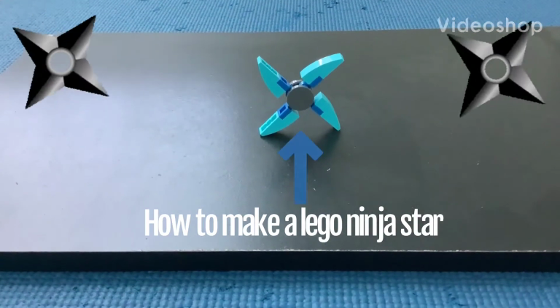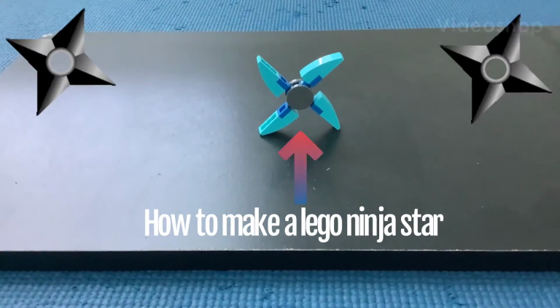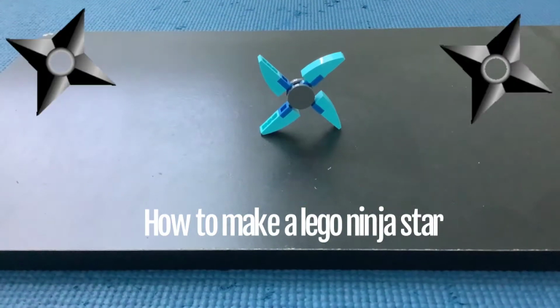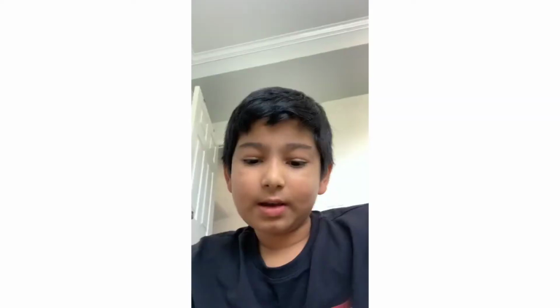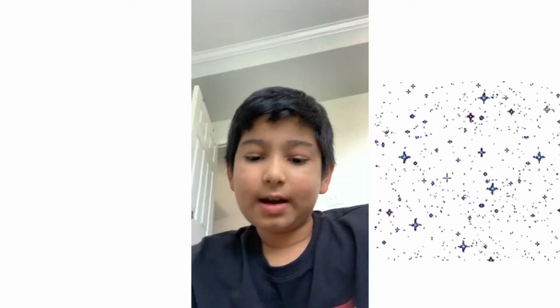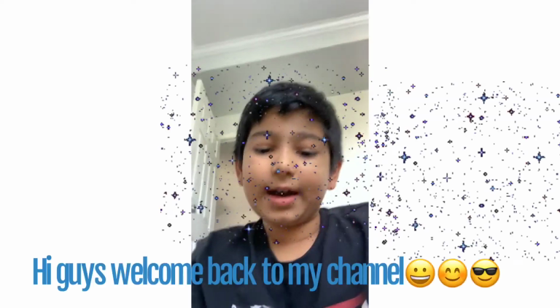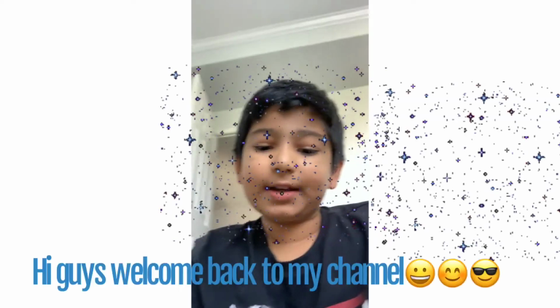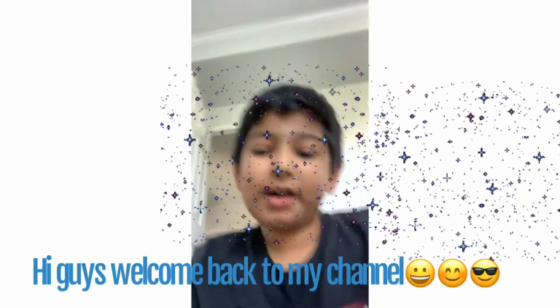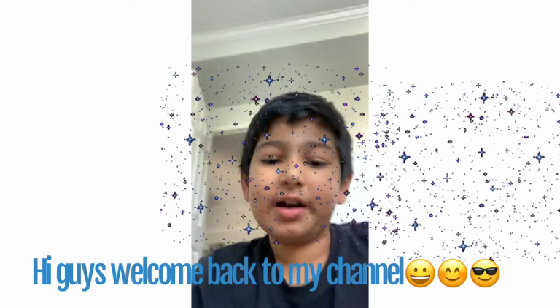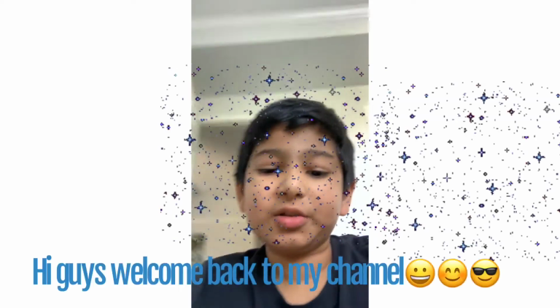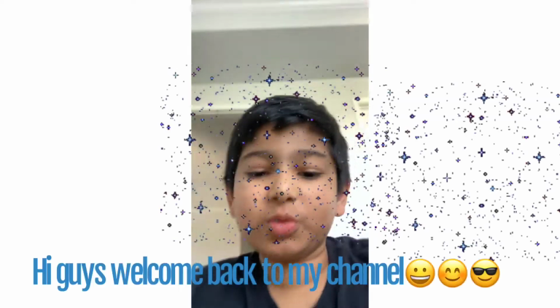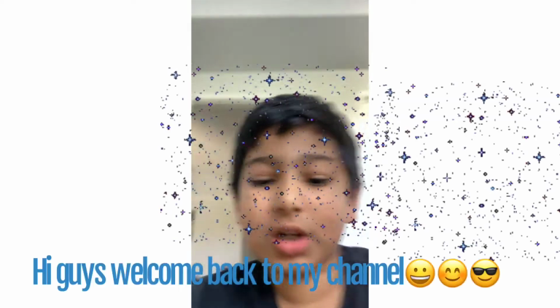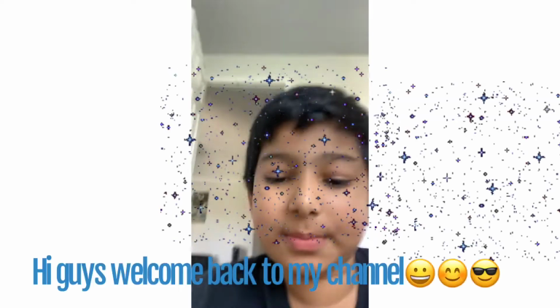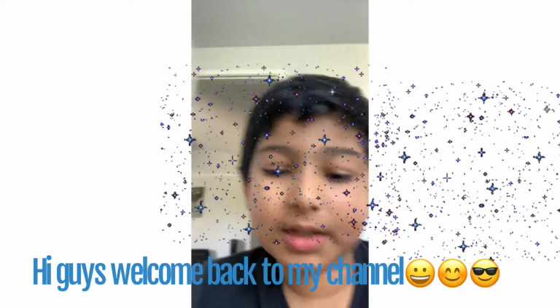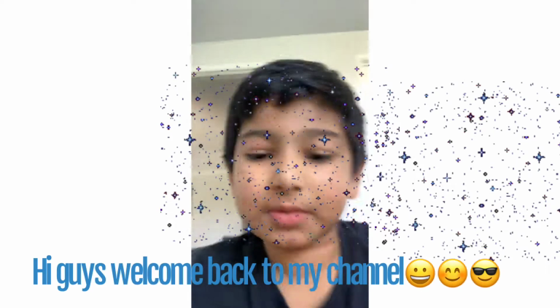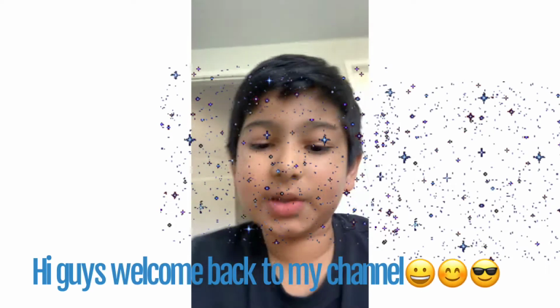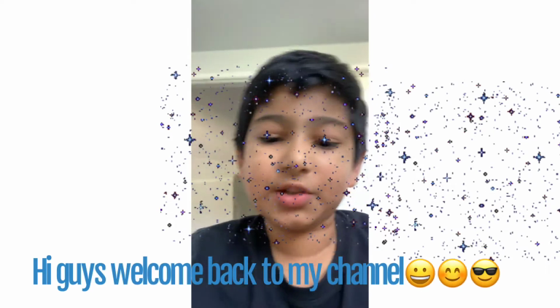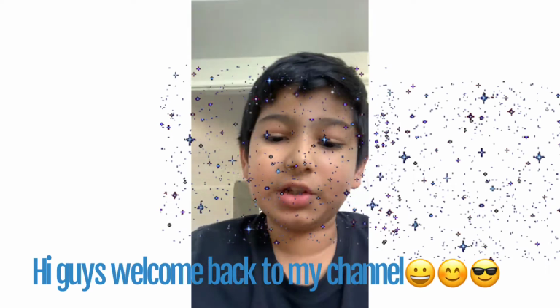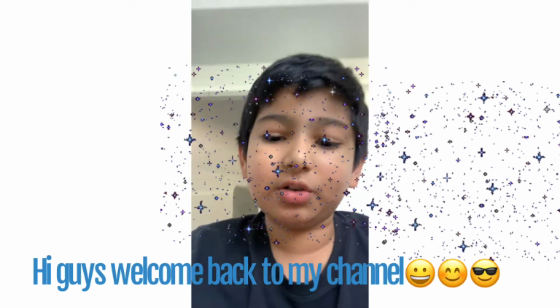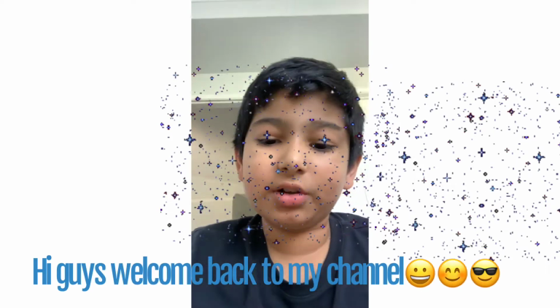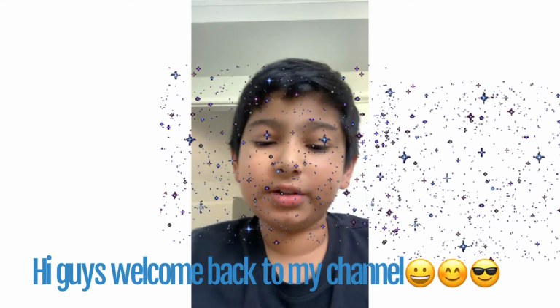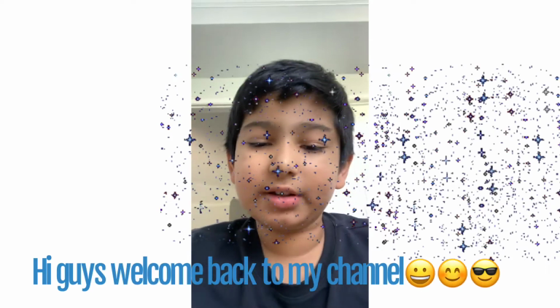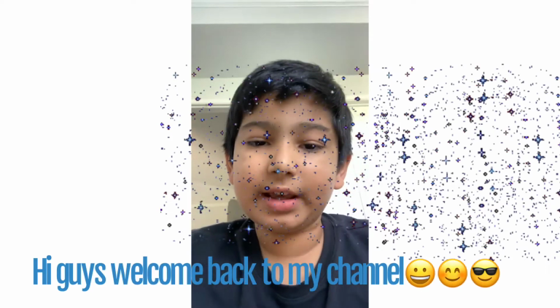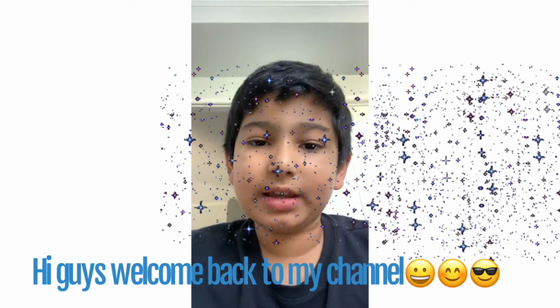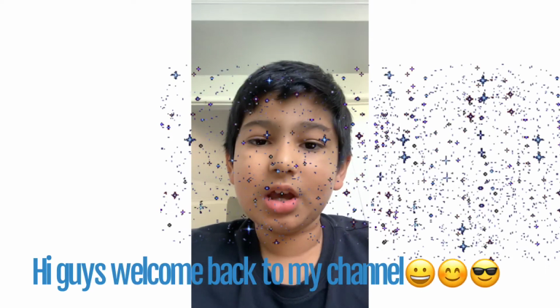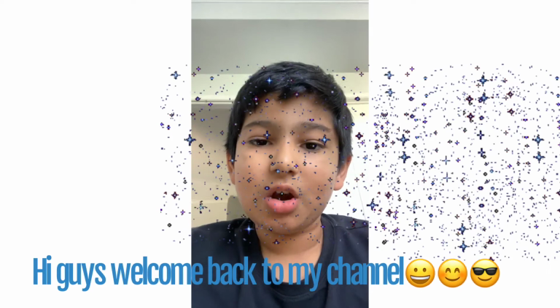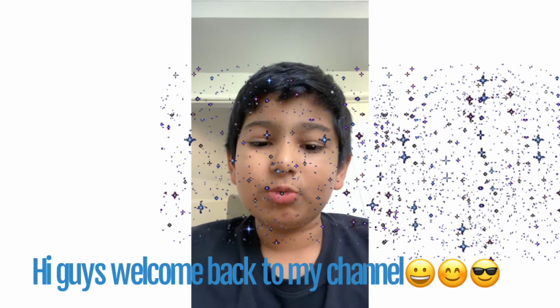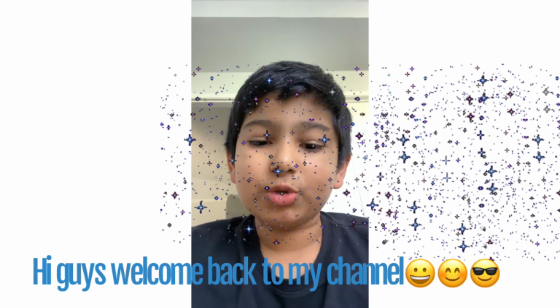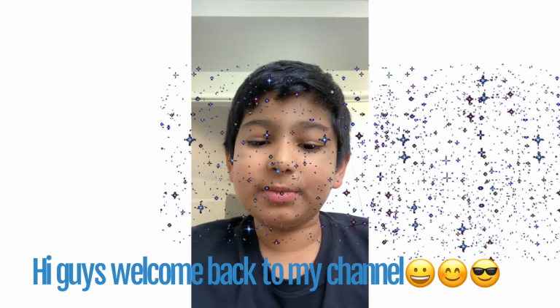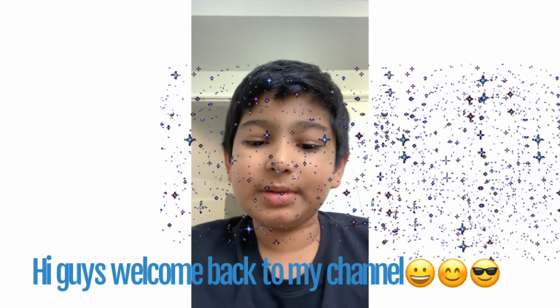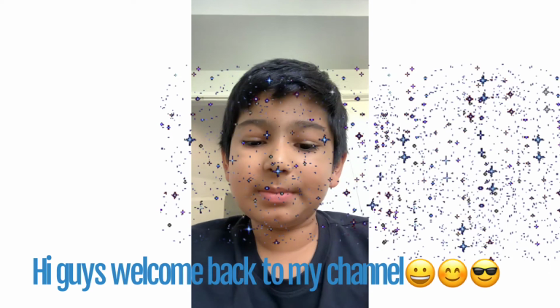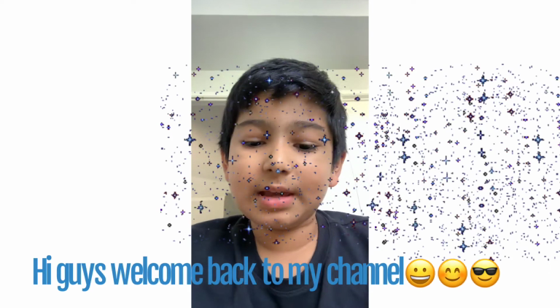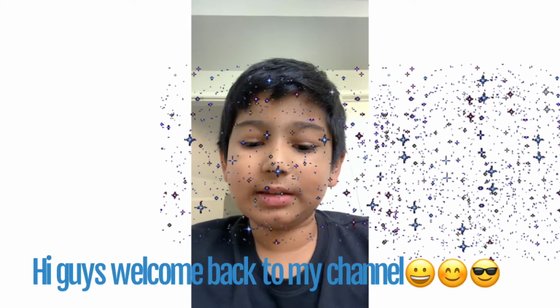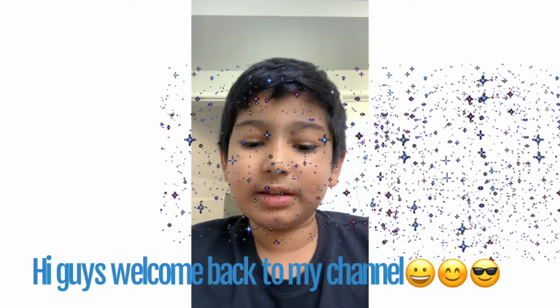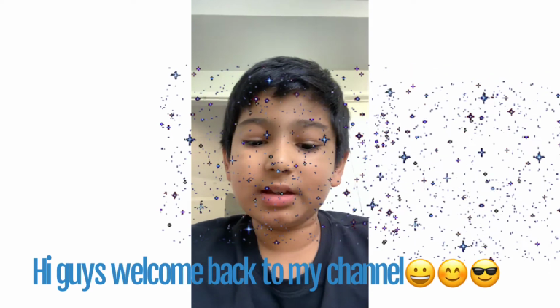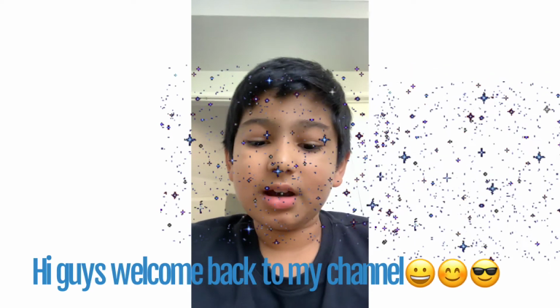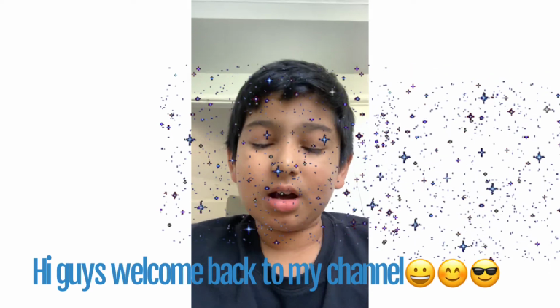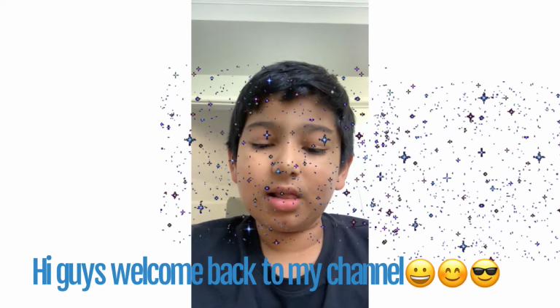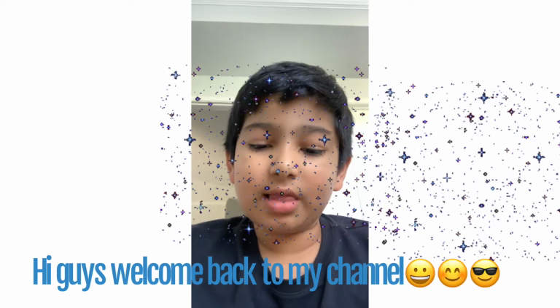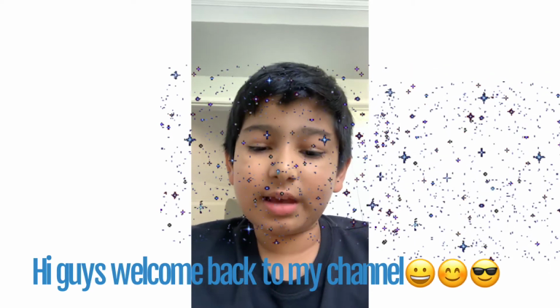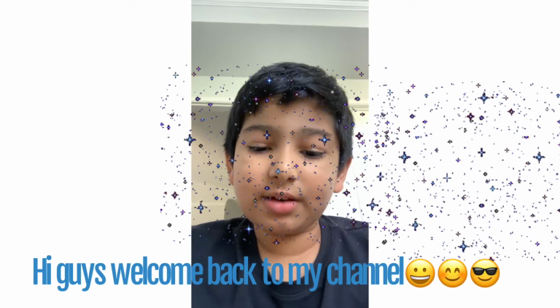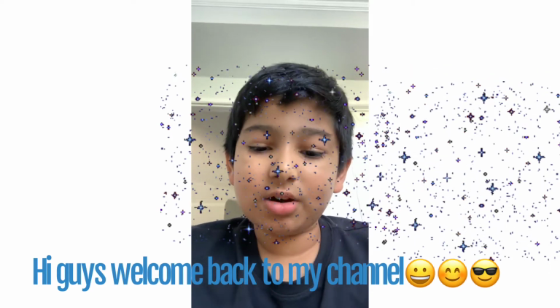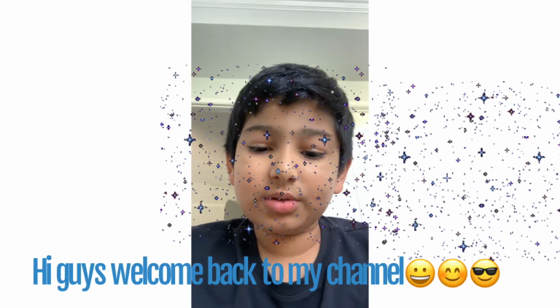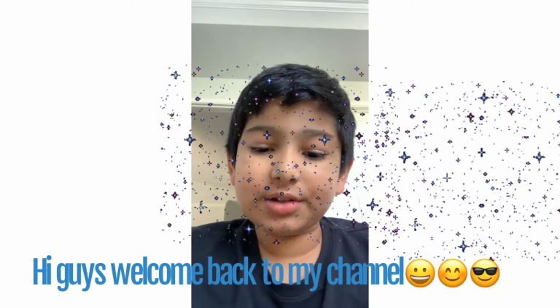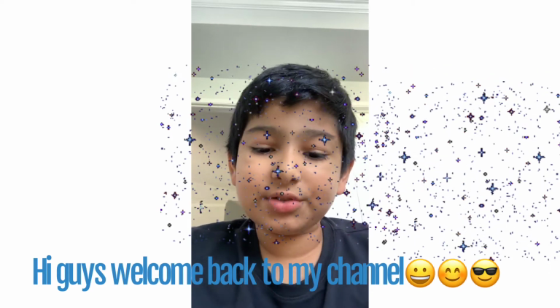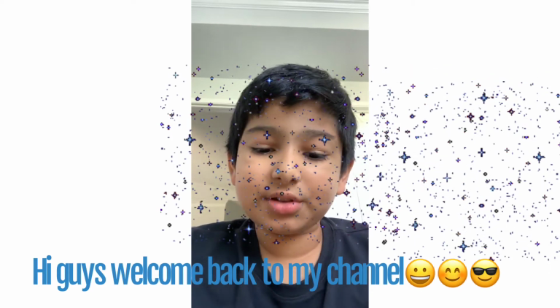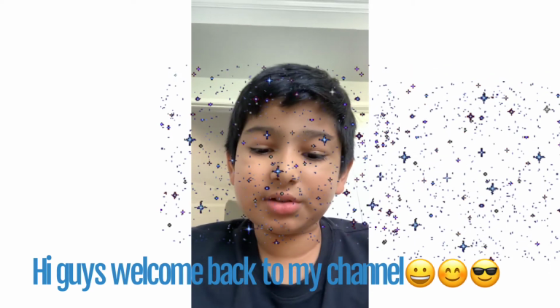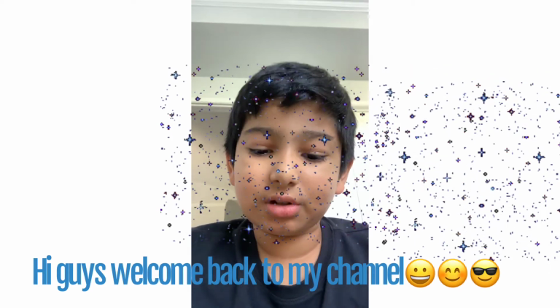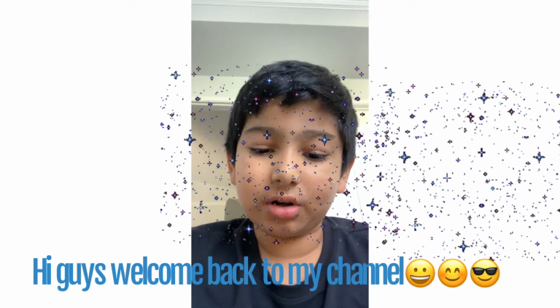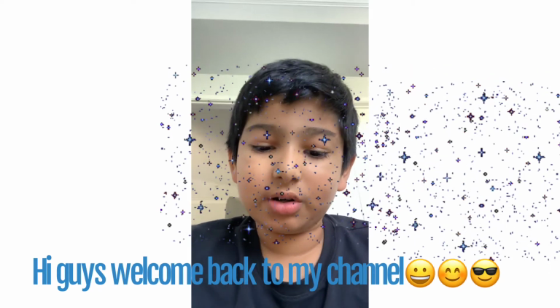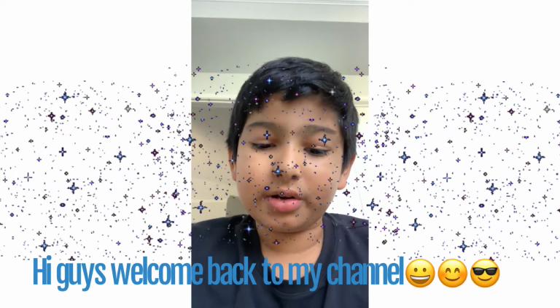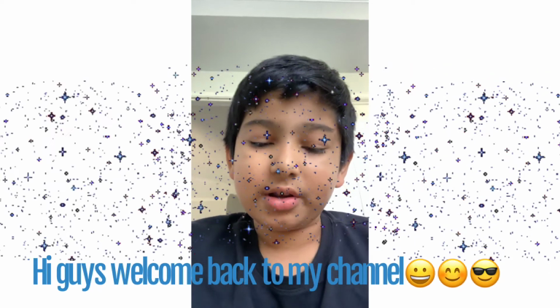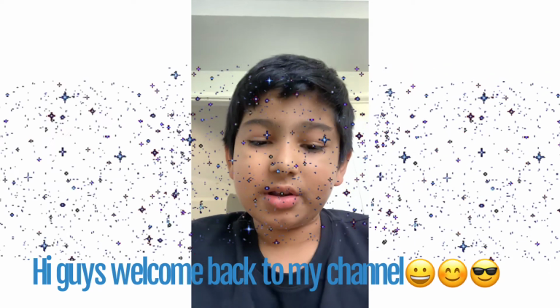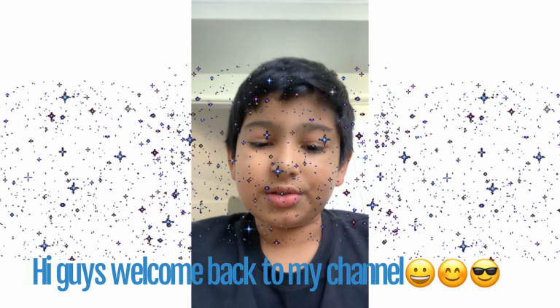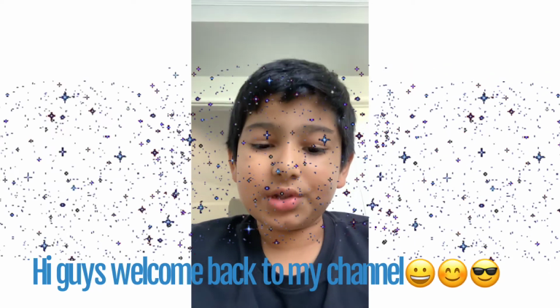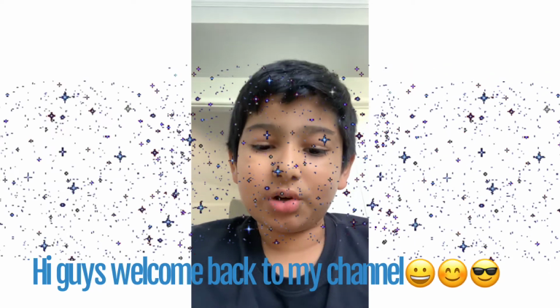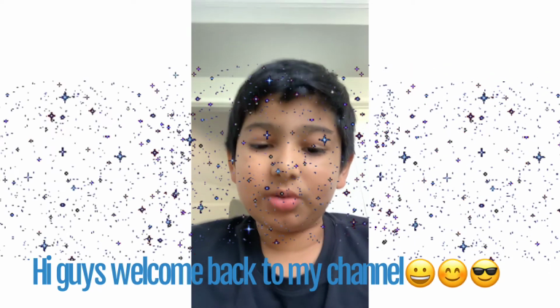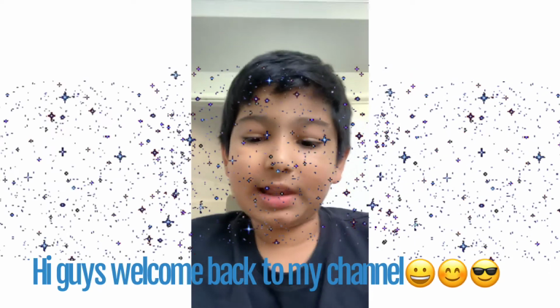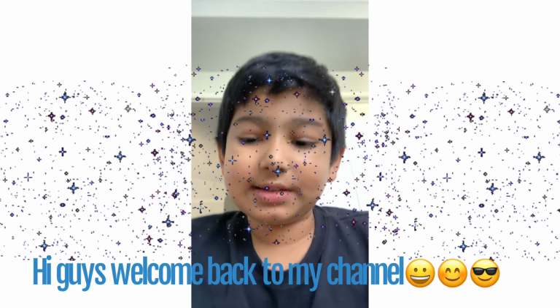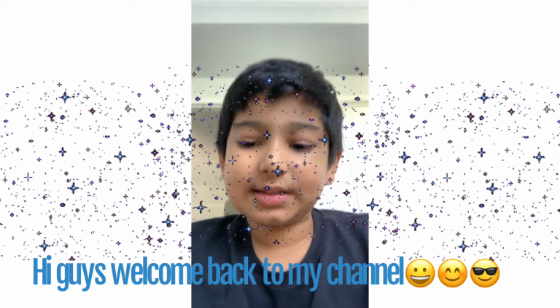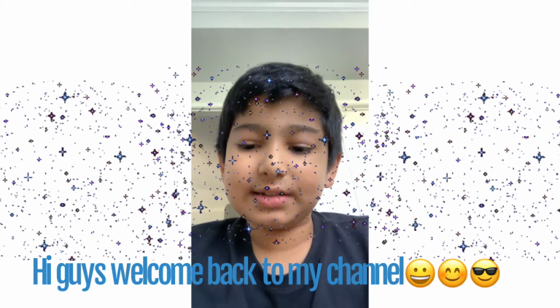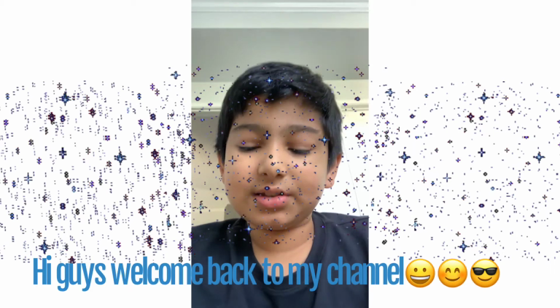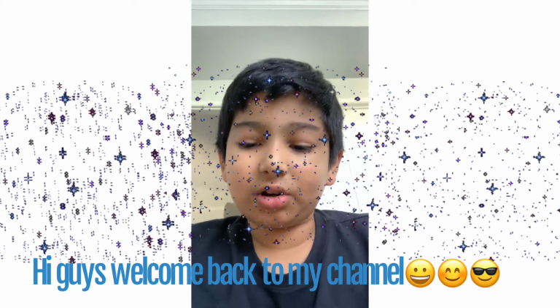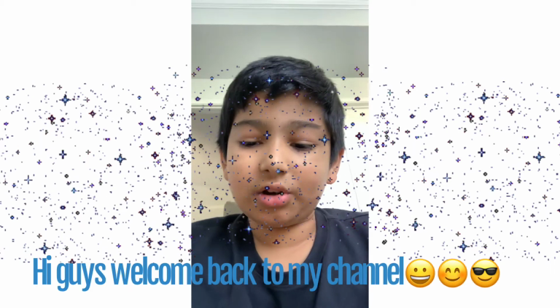Hi guys, welcome back to my channel! Today we'll be making a Lego ninja star, so let's get started.